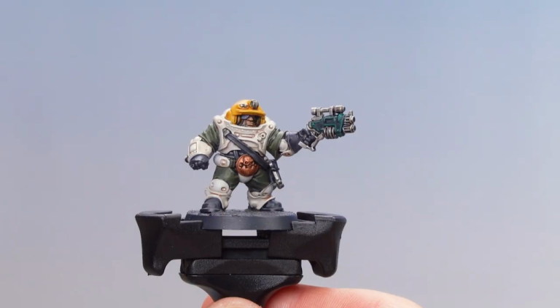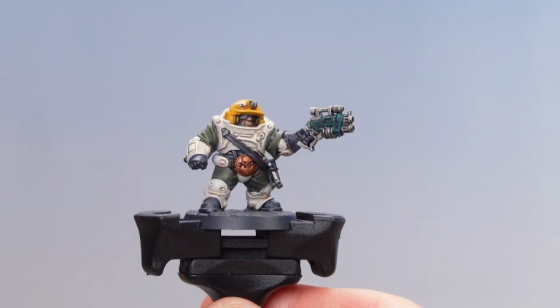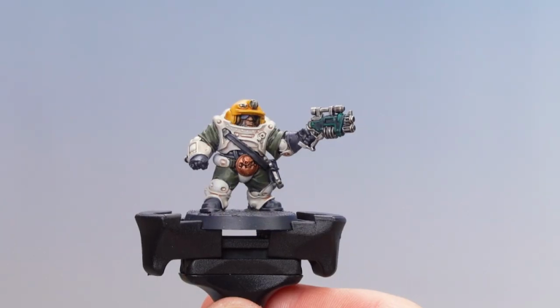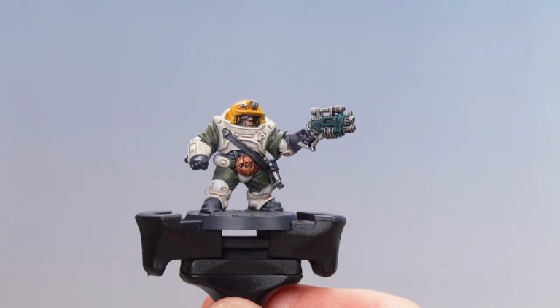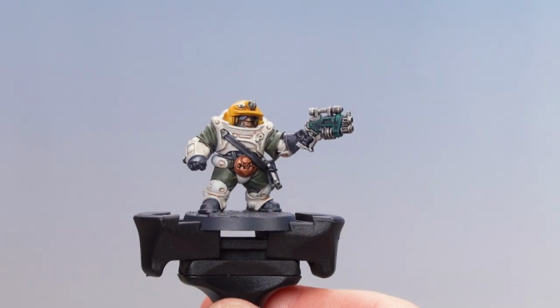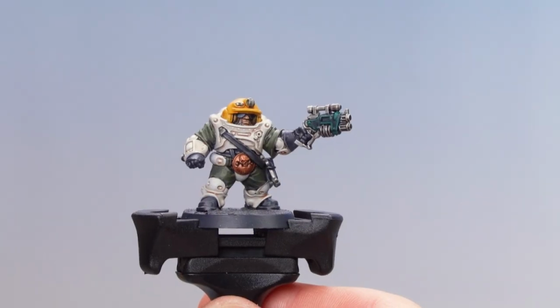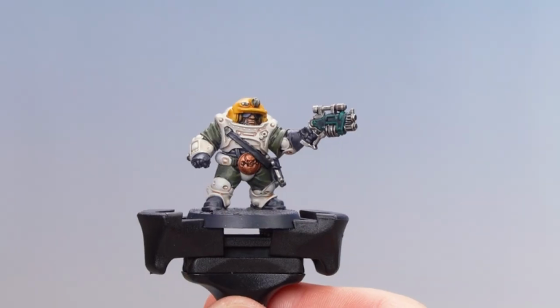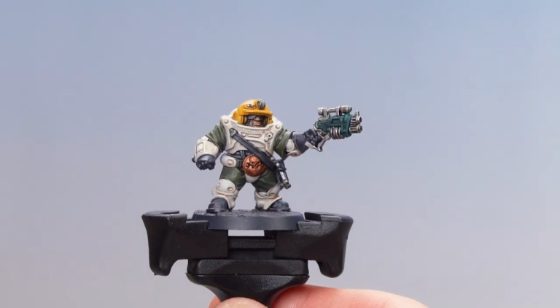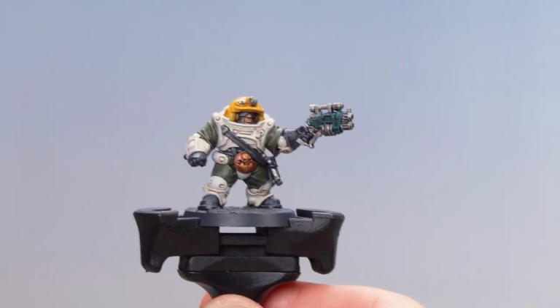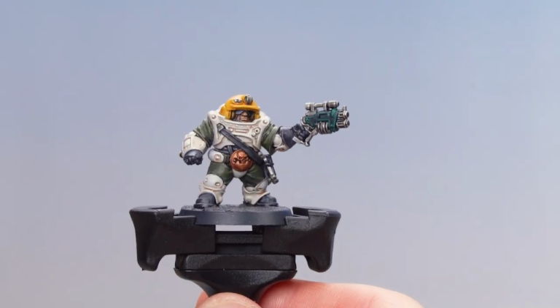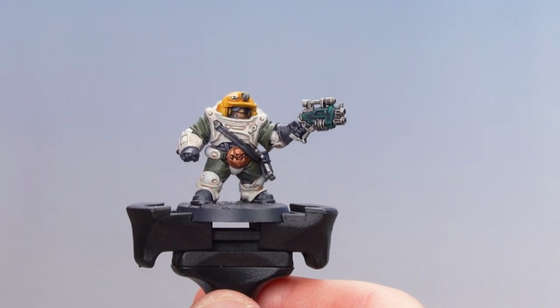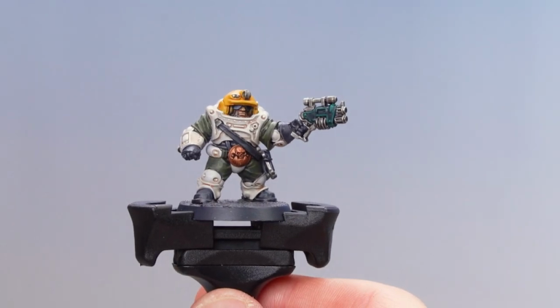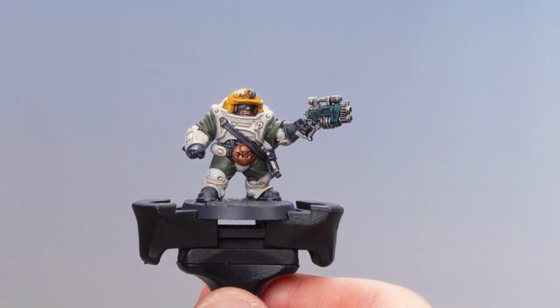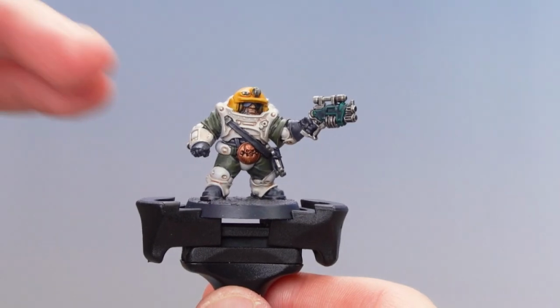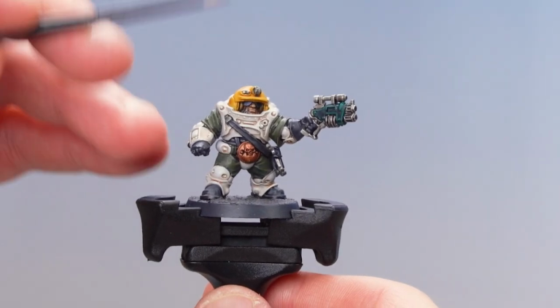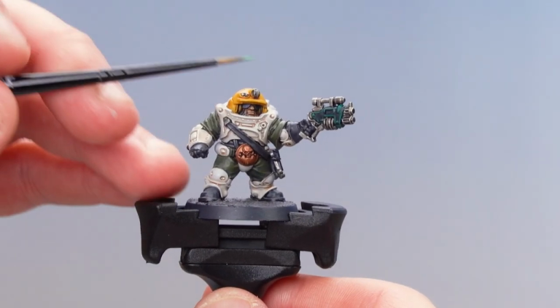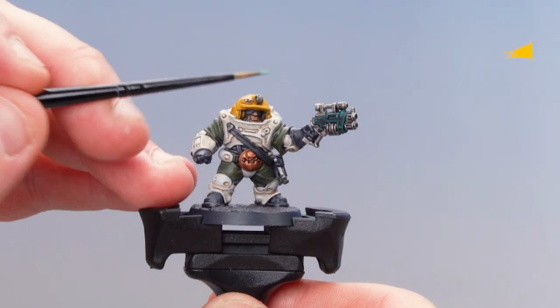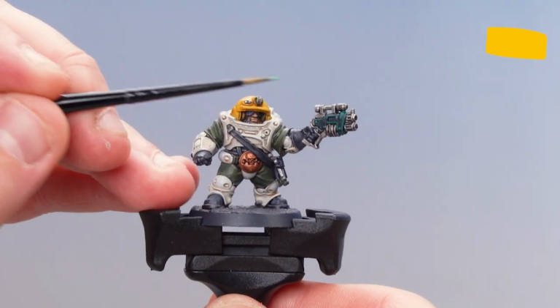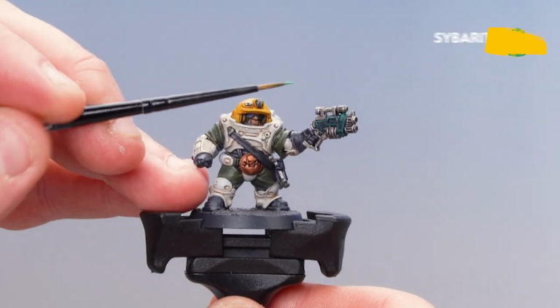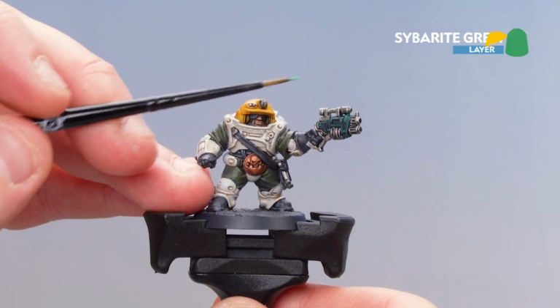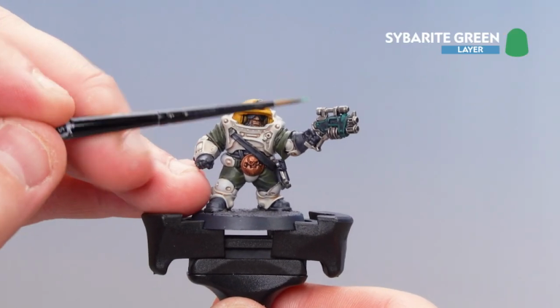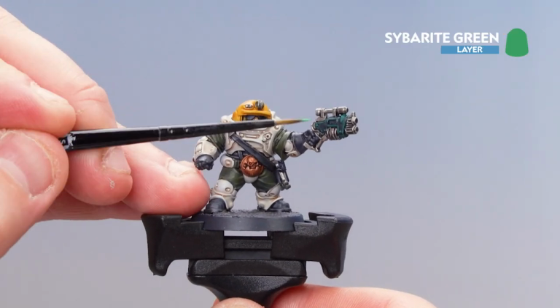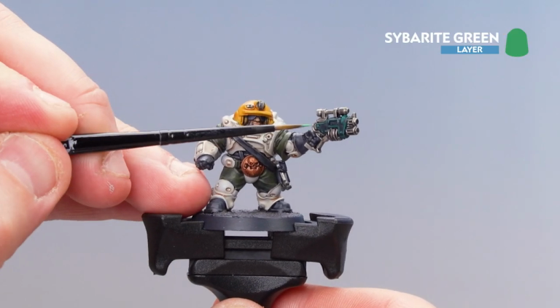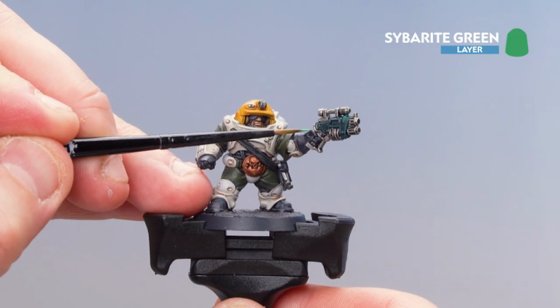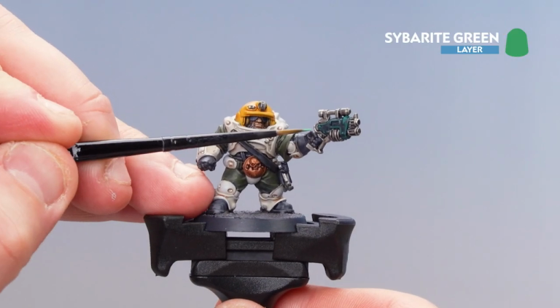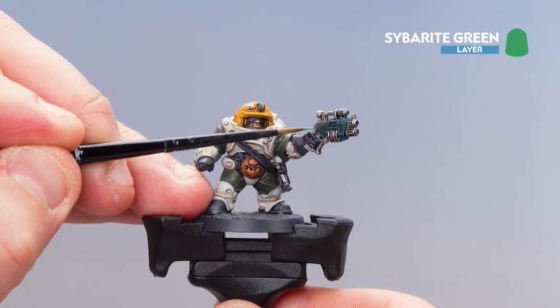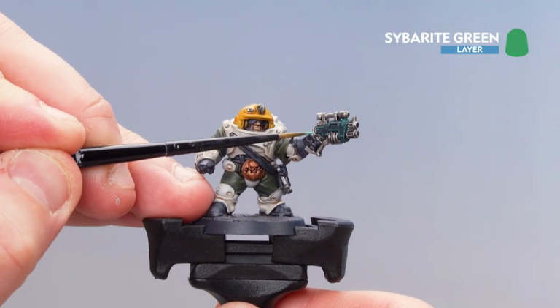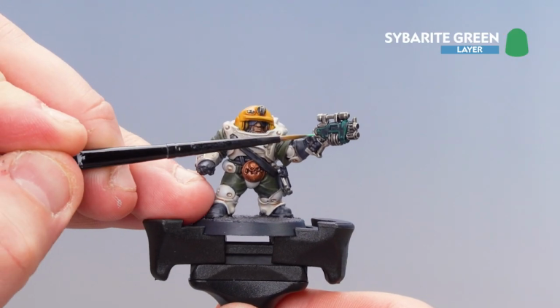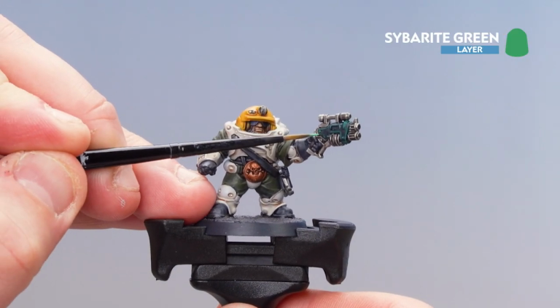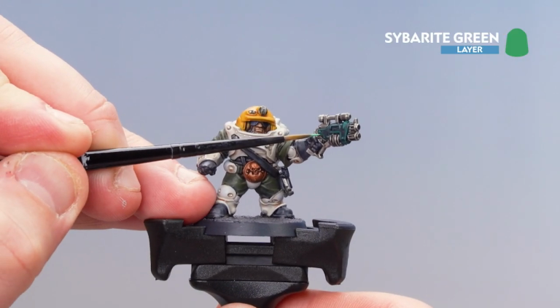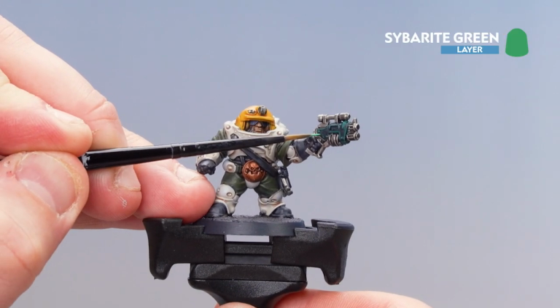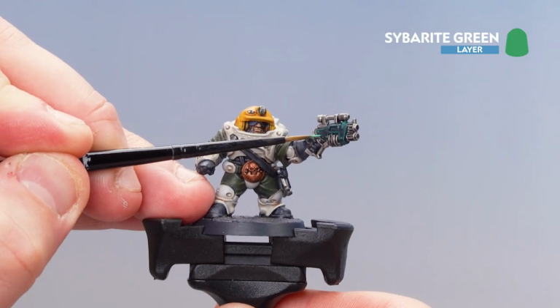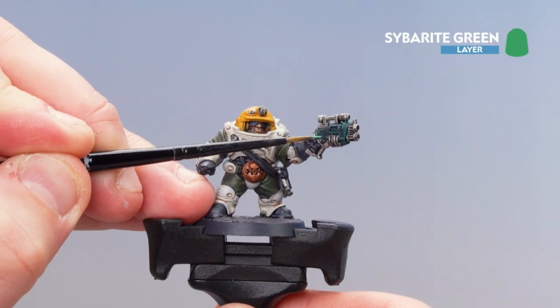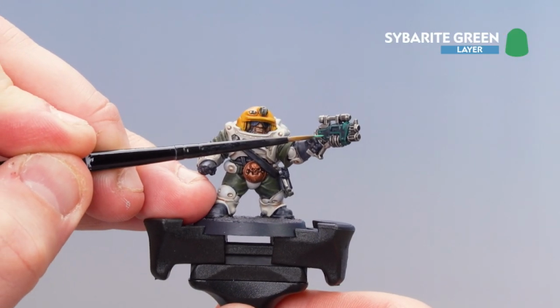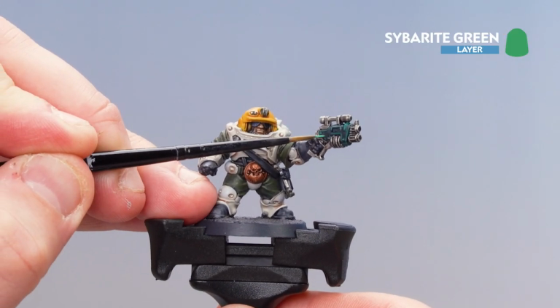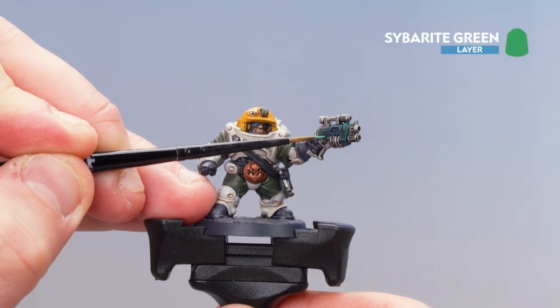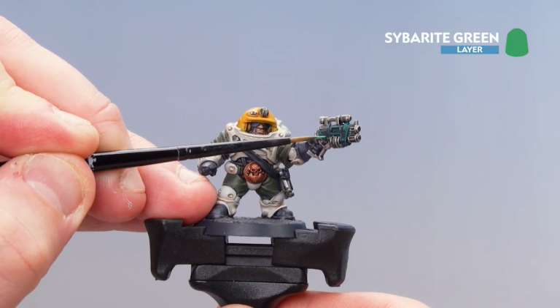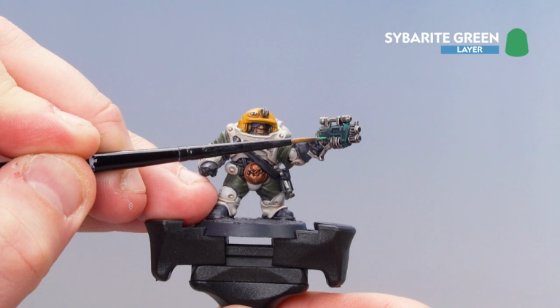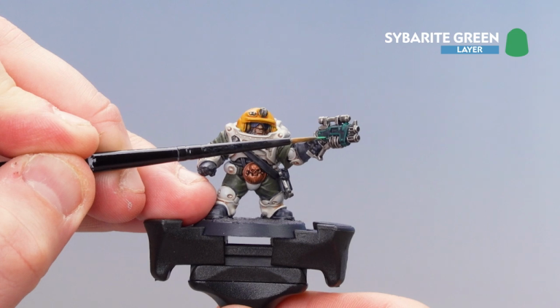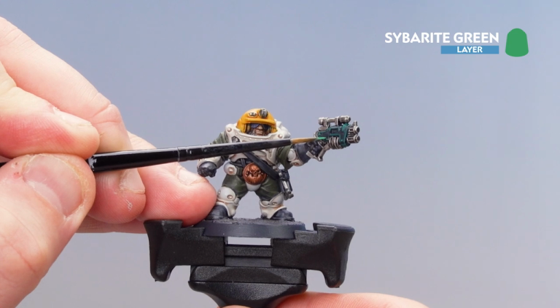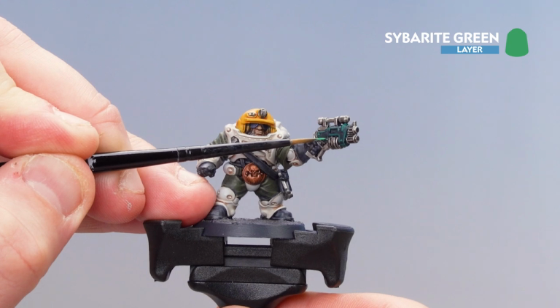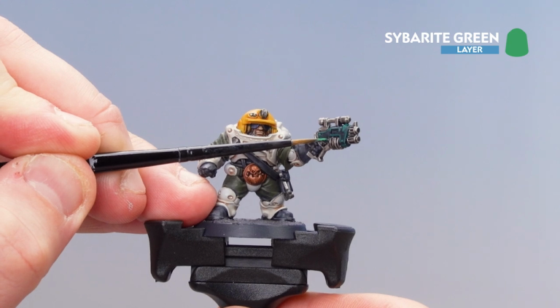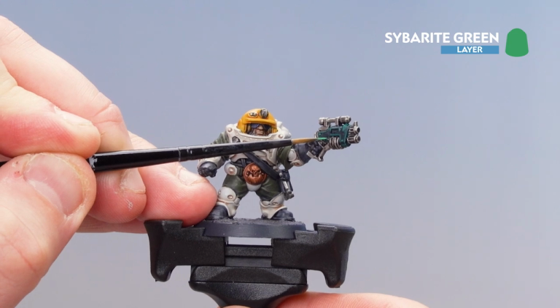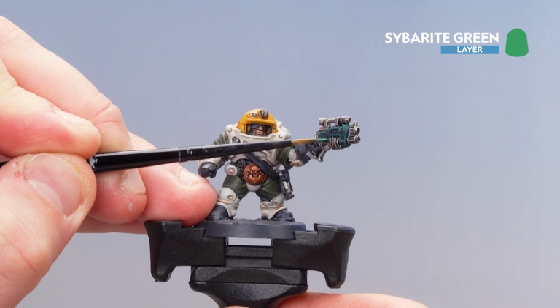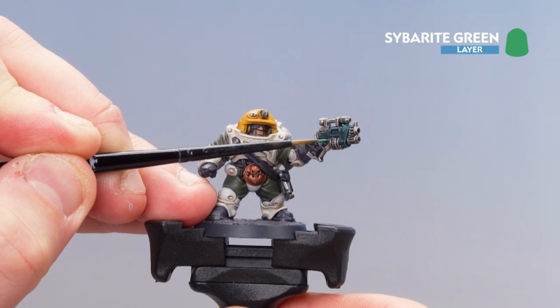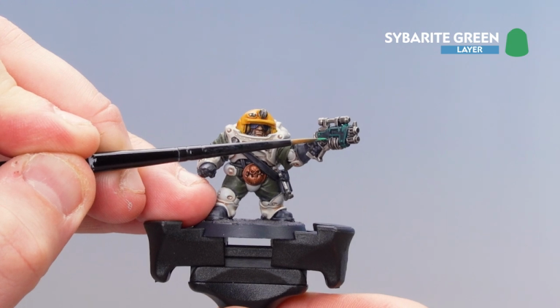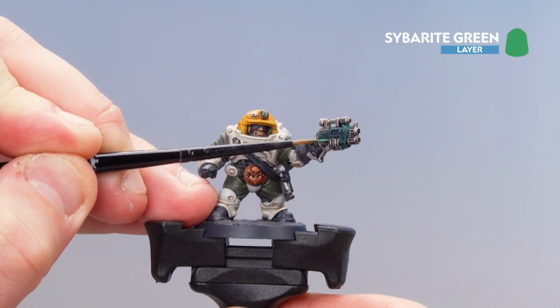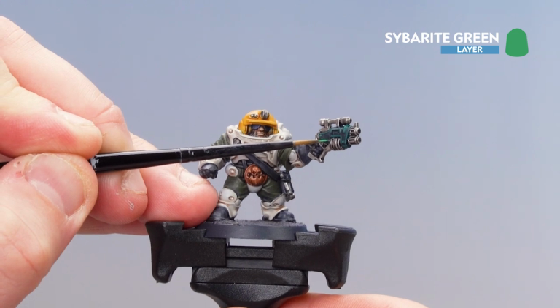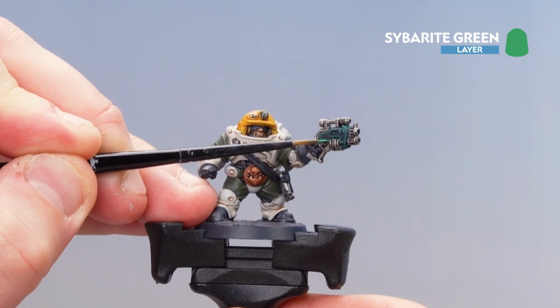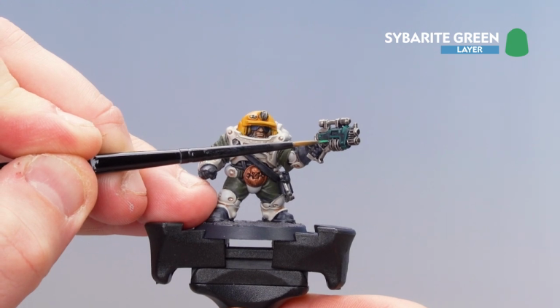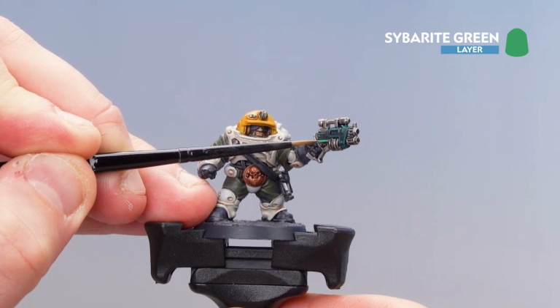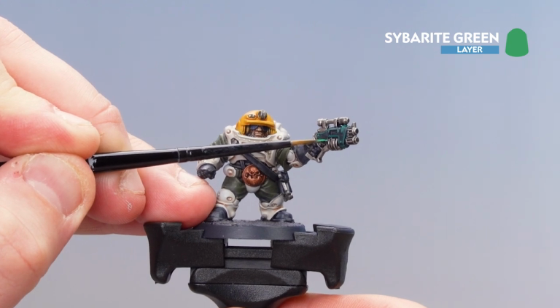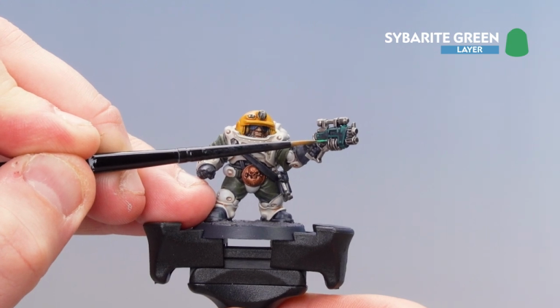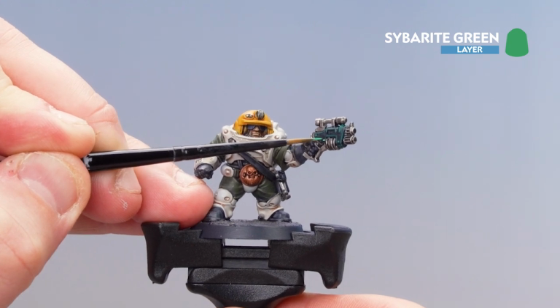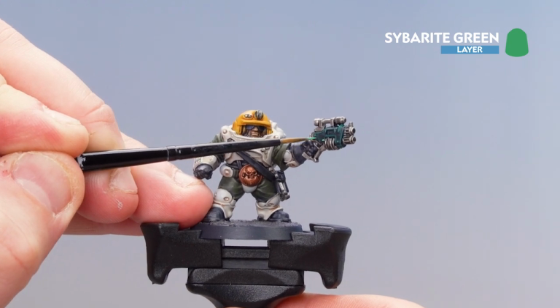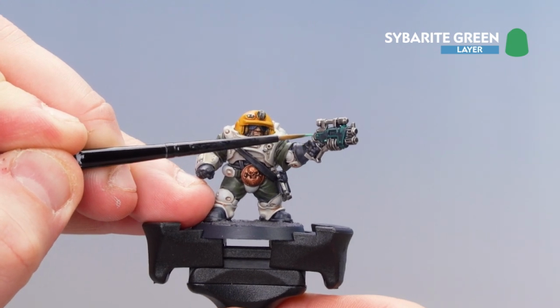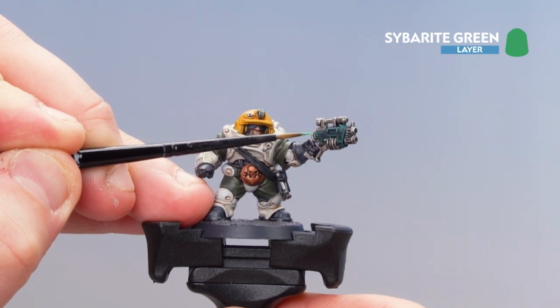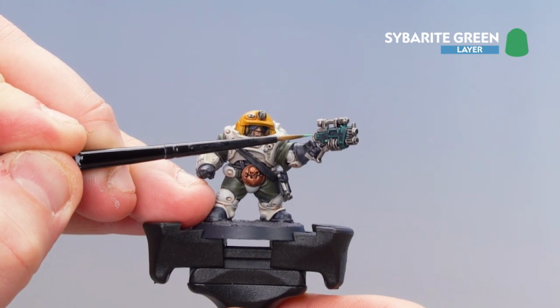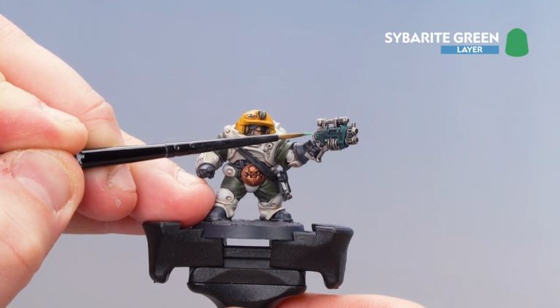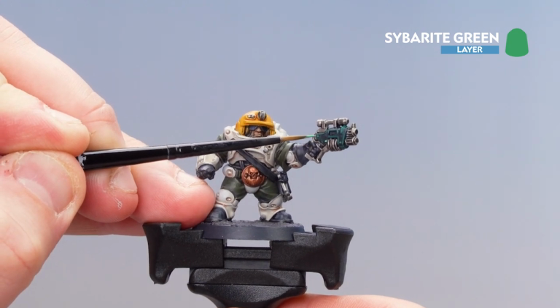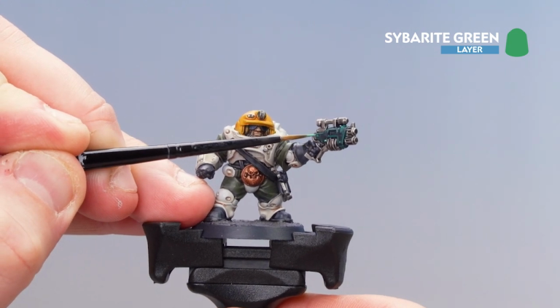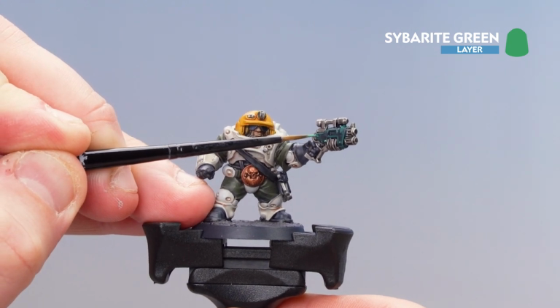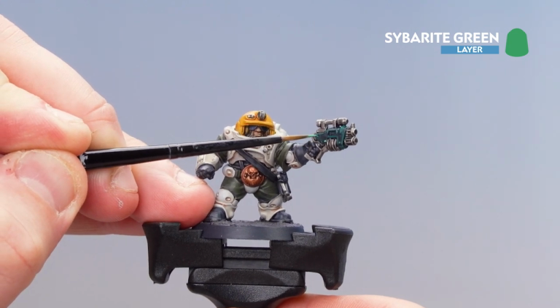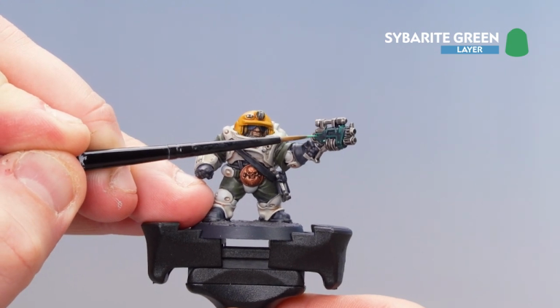With that first highlight now done, we're just going to use a little bit of Sabreite Green to pick out some of those corners and rivets. Not too much, because we still want to see some of that Cabalite Green shown through.